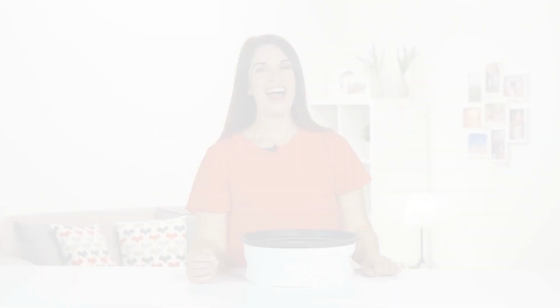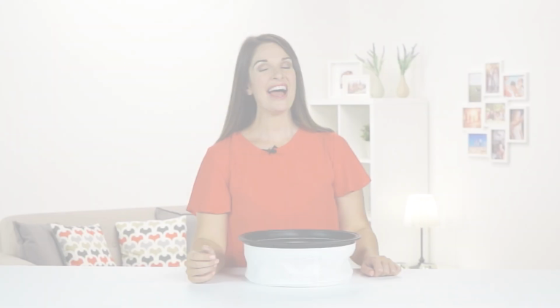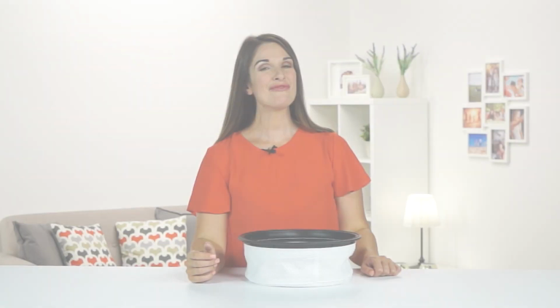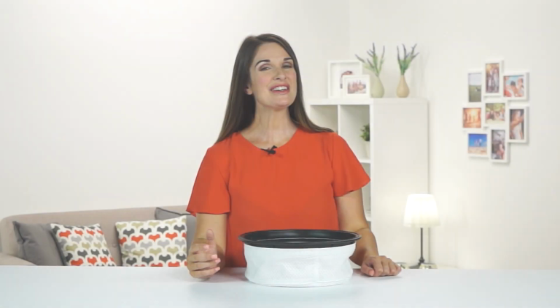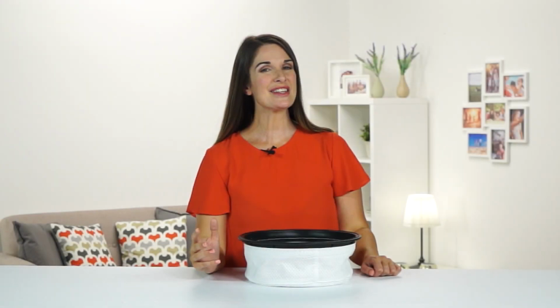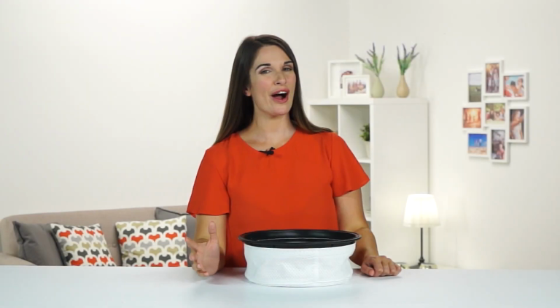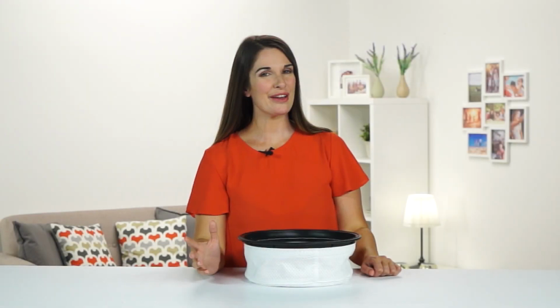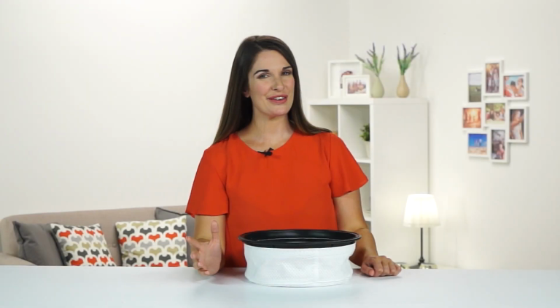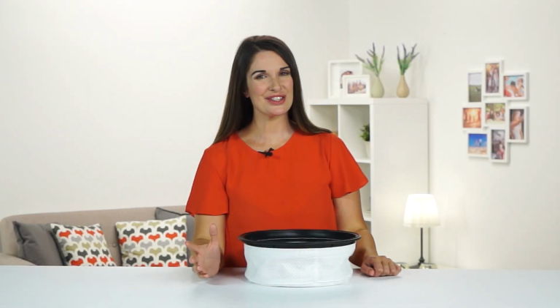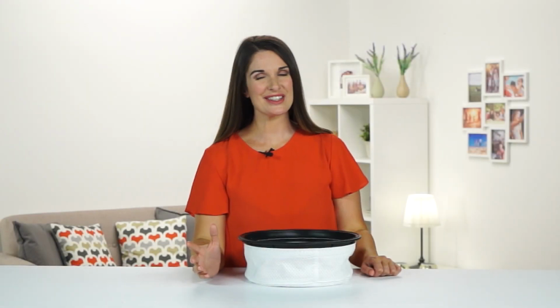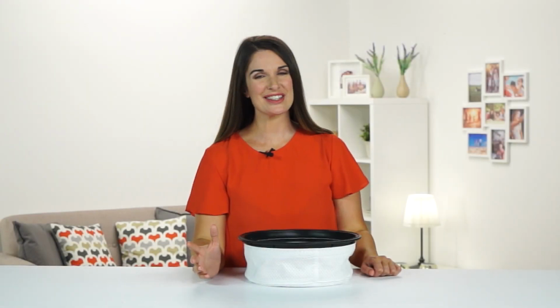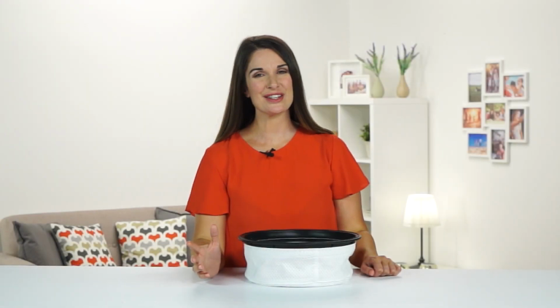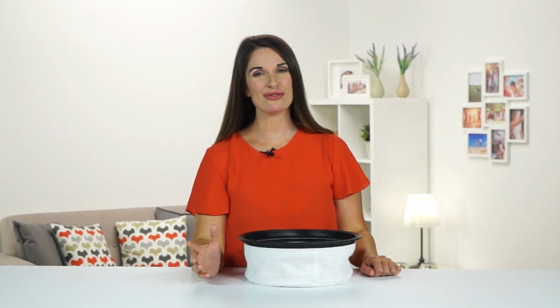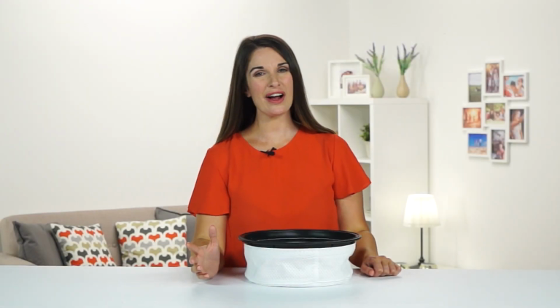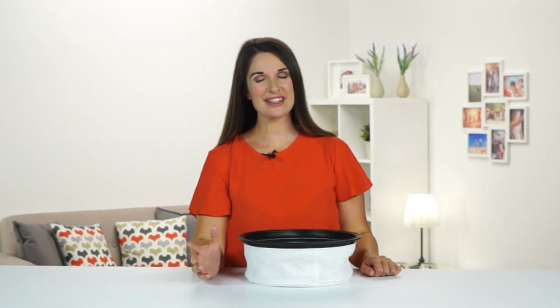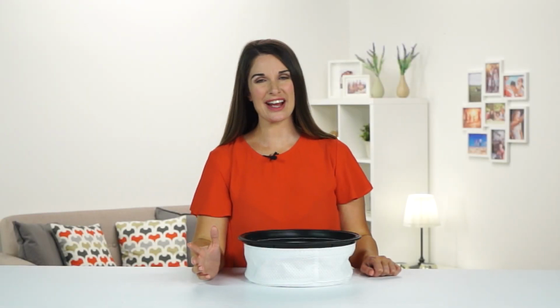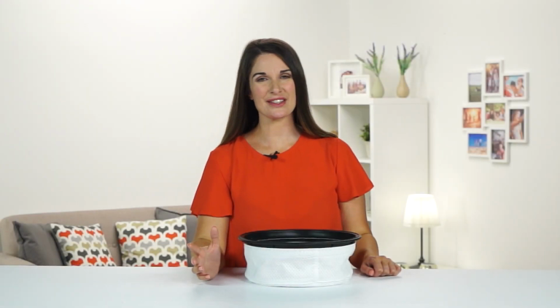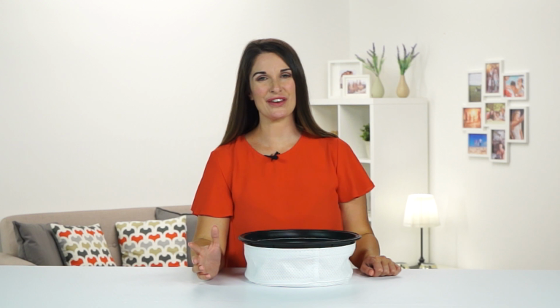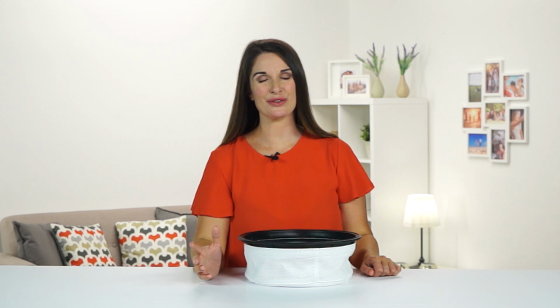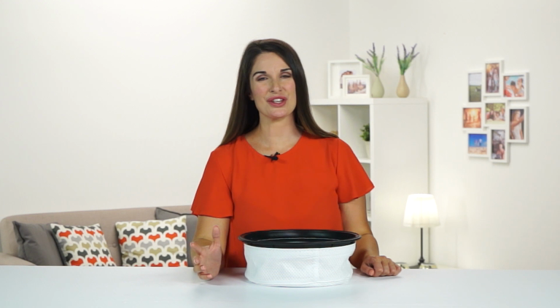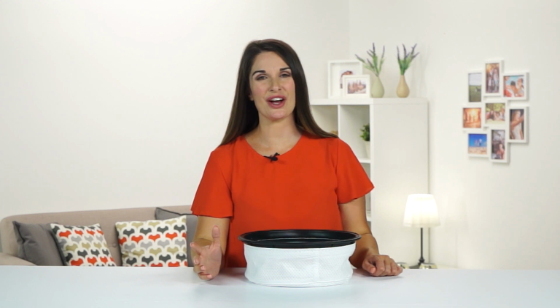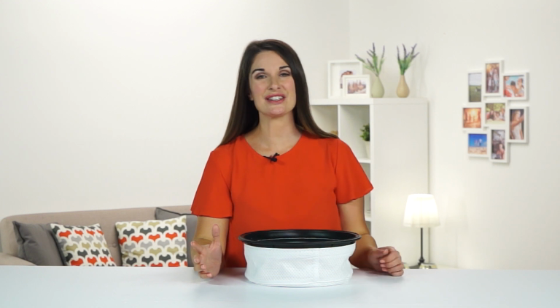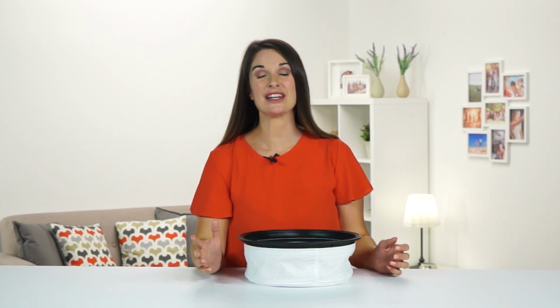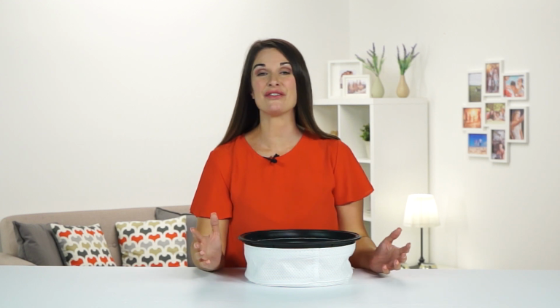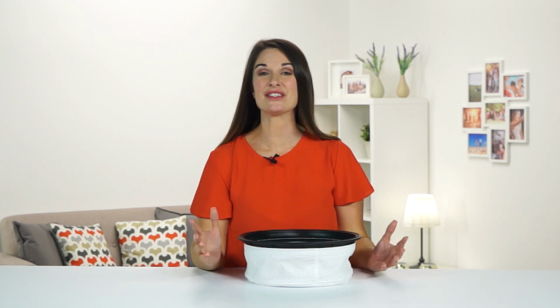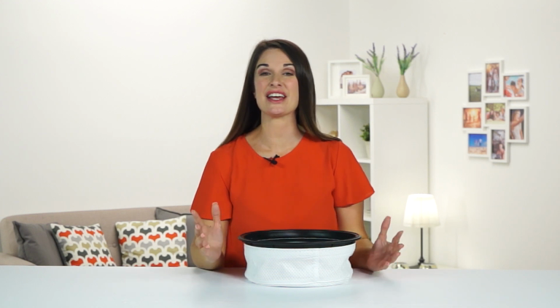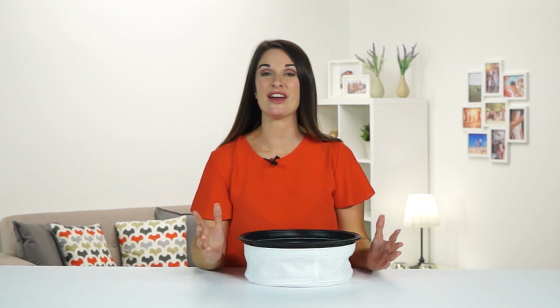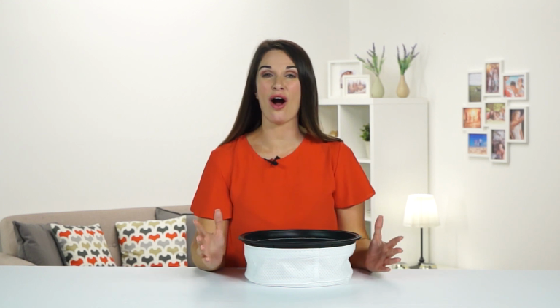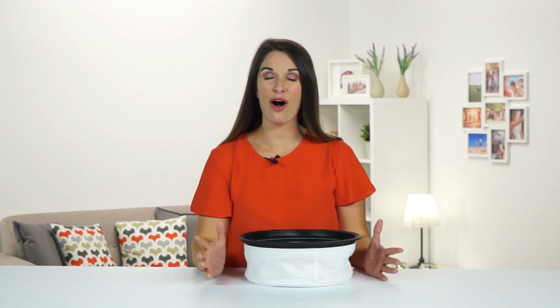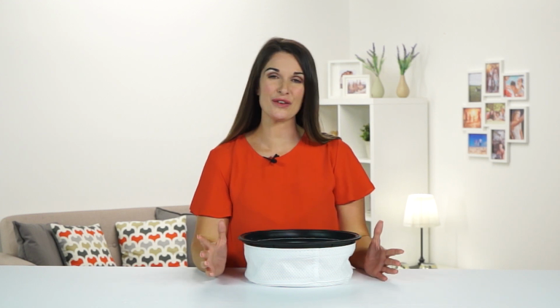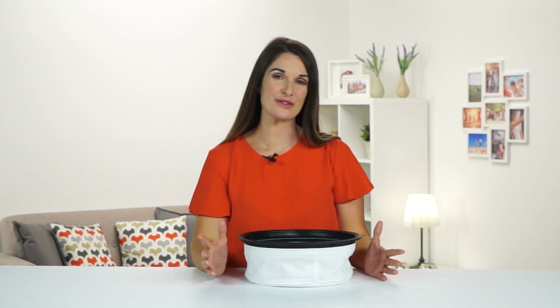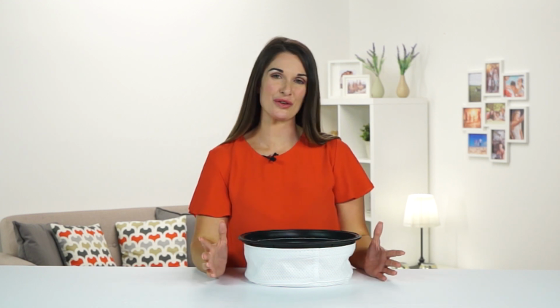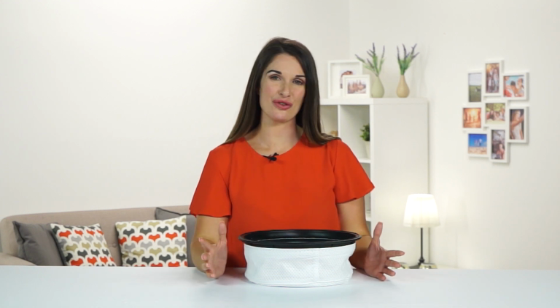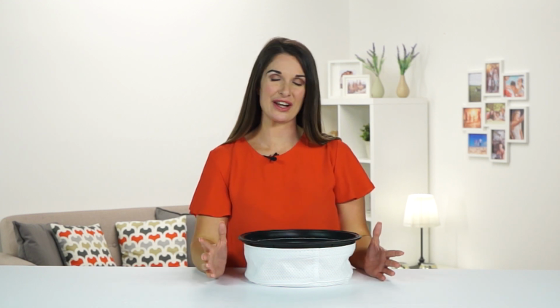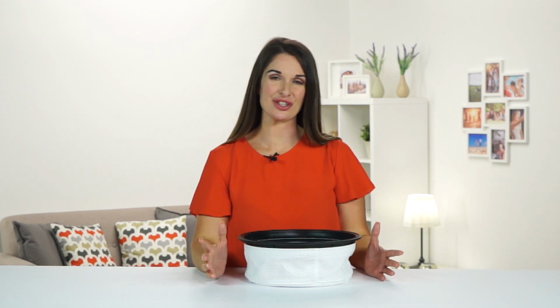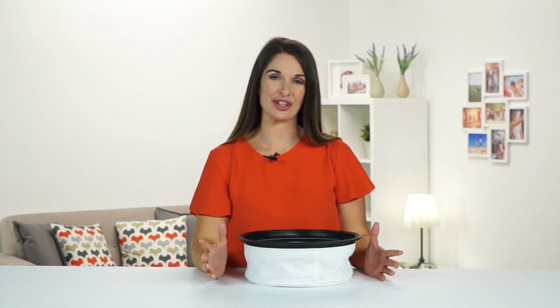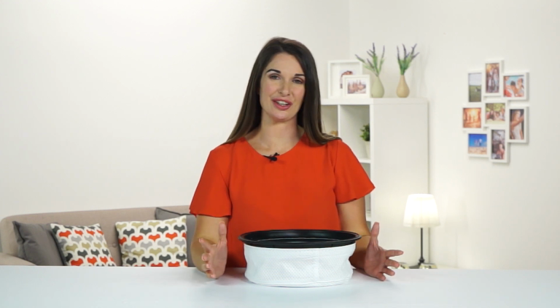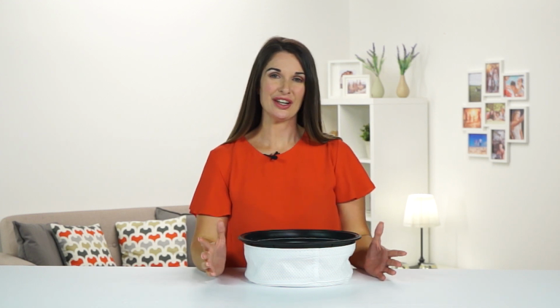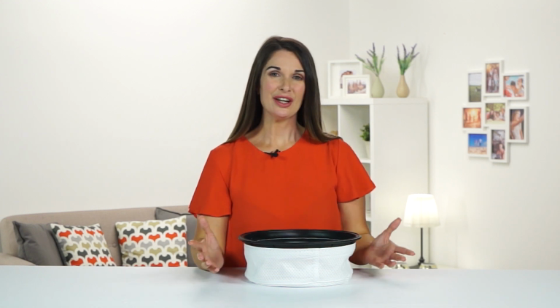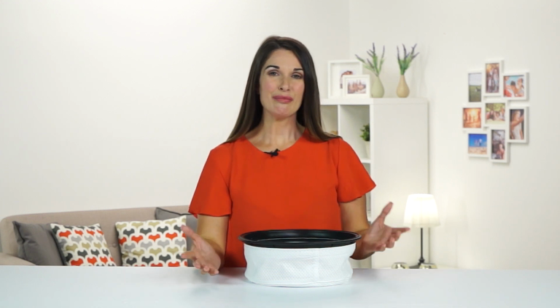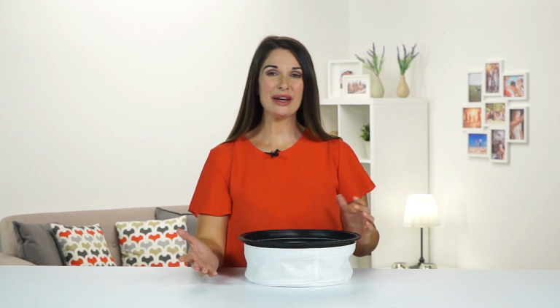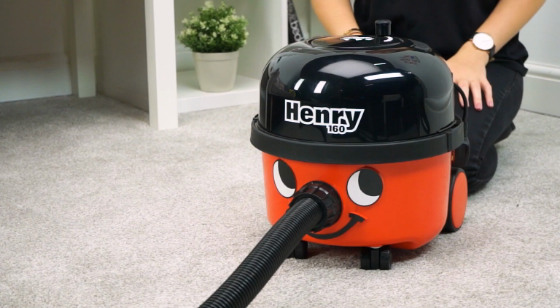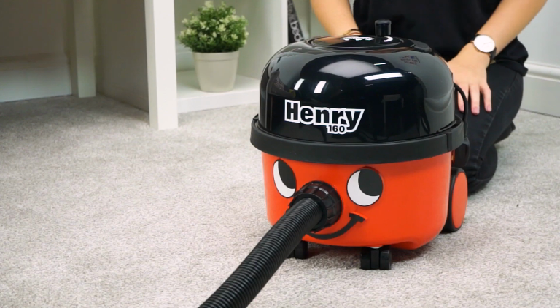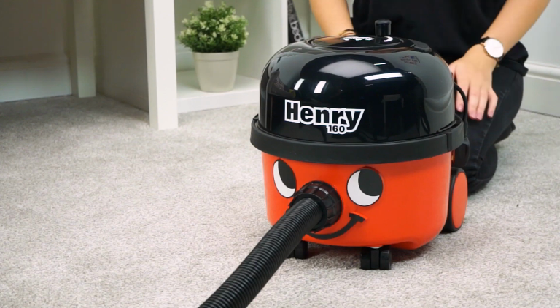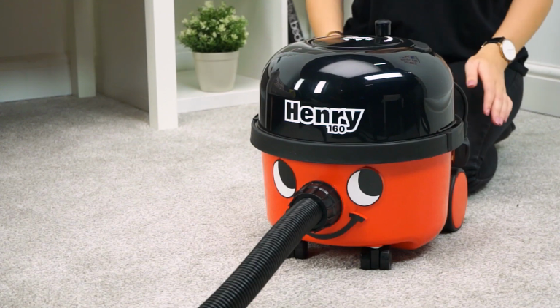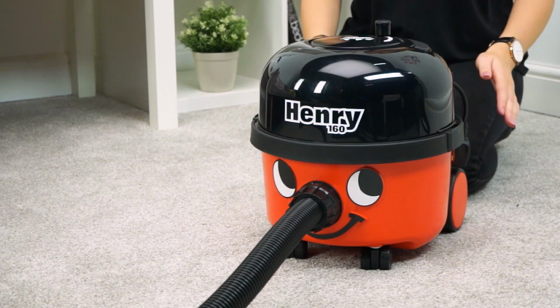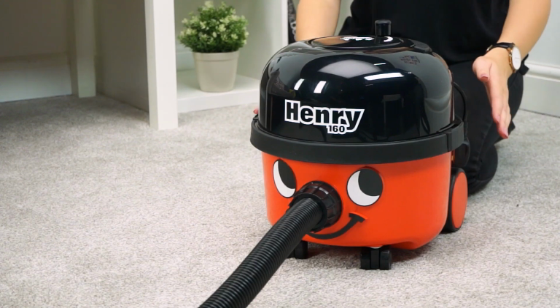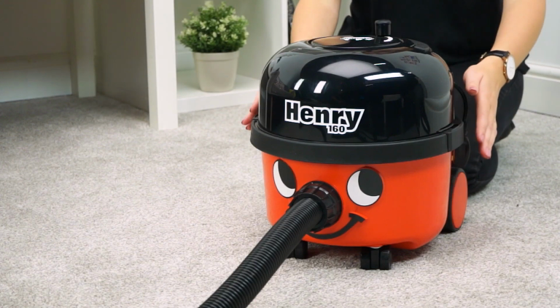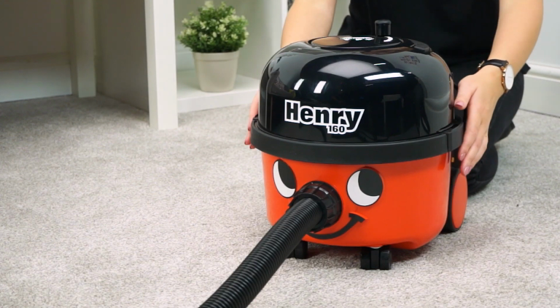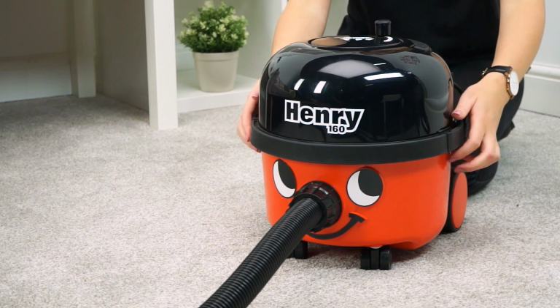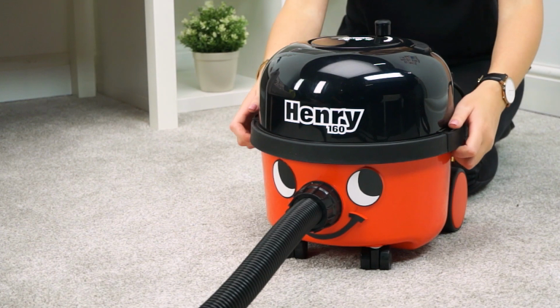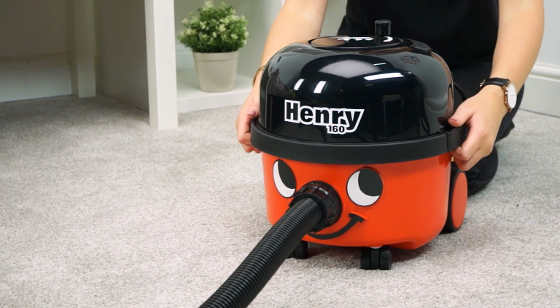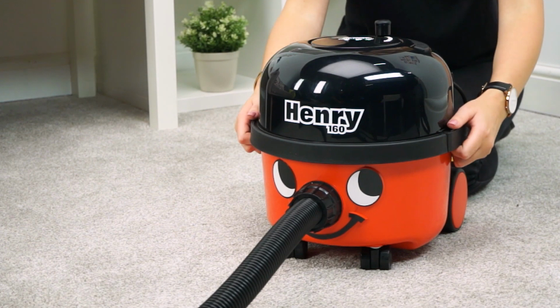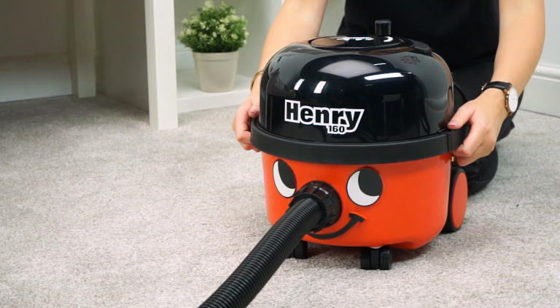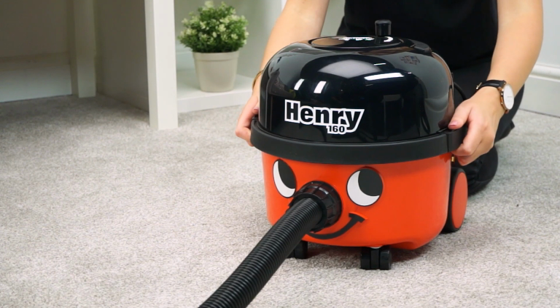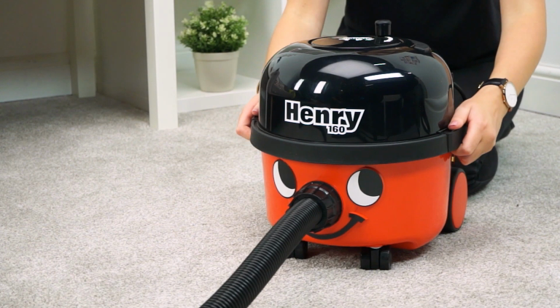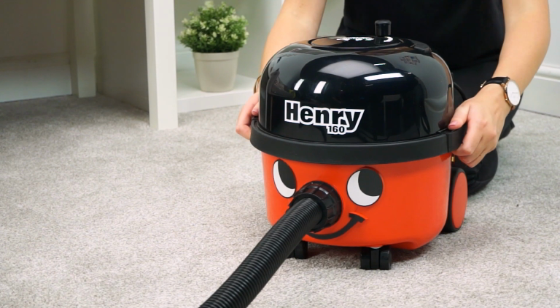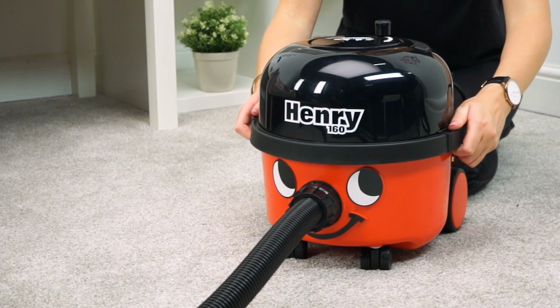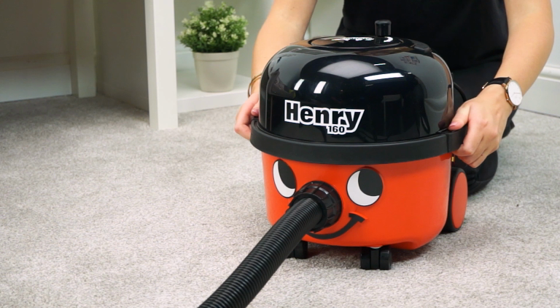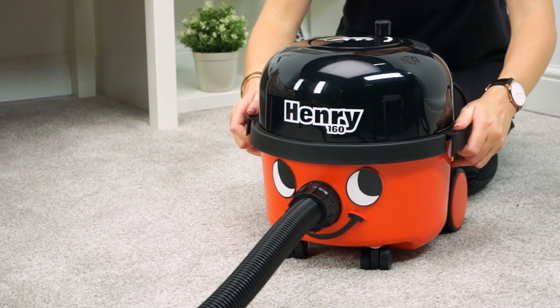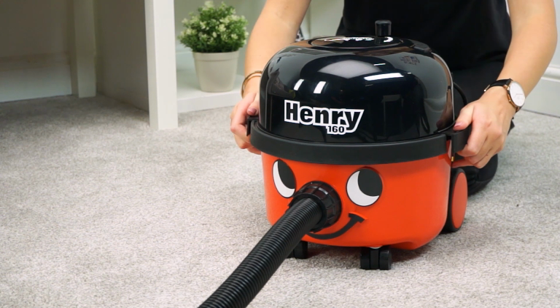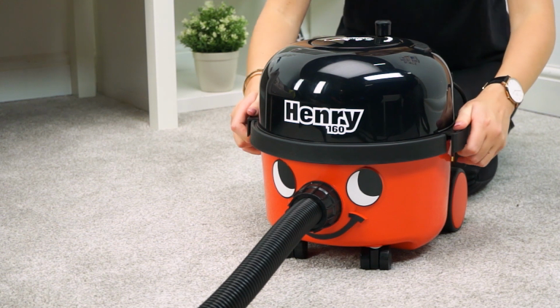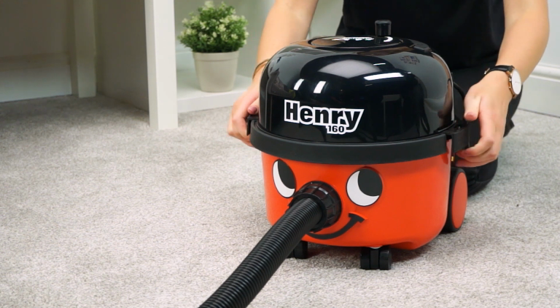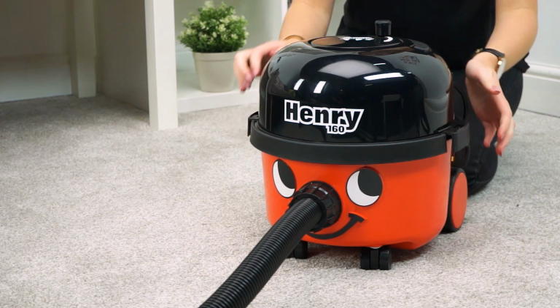Henry's high-efficiency Tritex filter delivers enhanced filtration, meaning what goes in really does stay in.